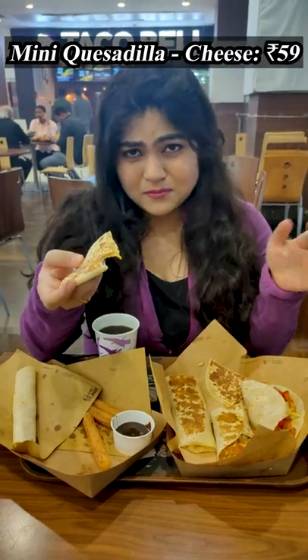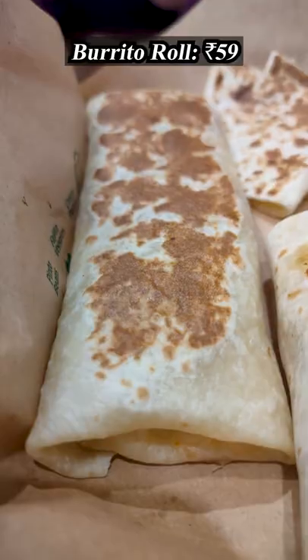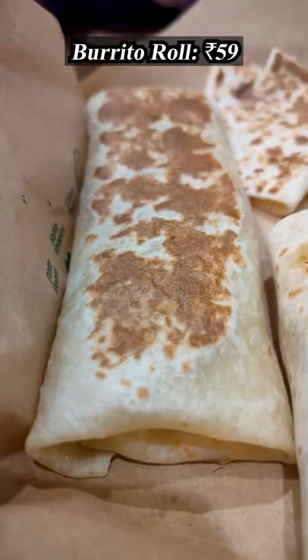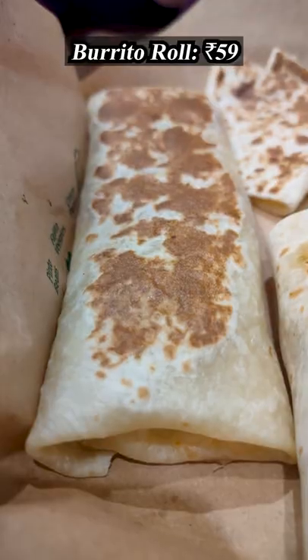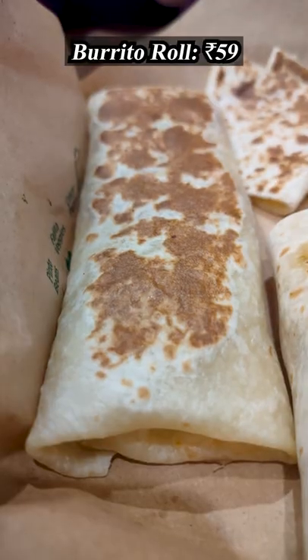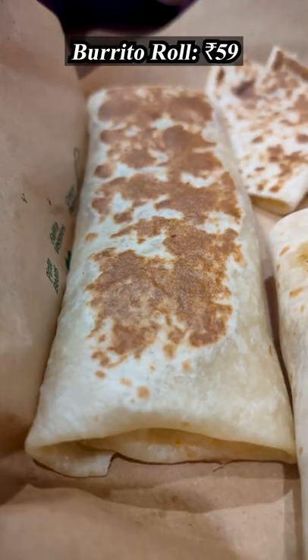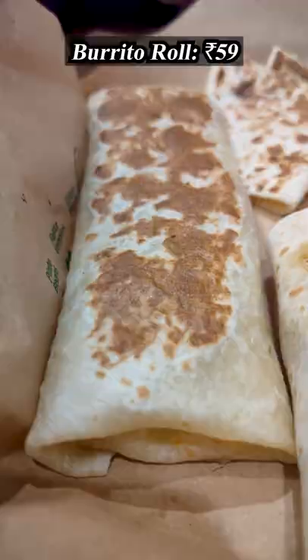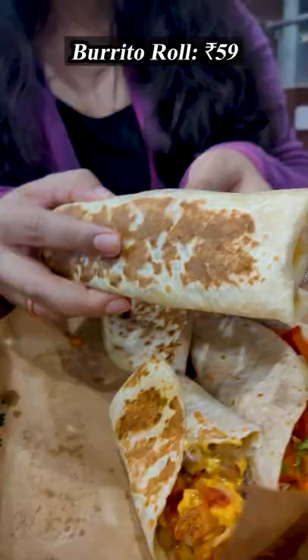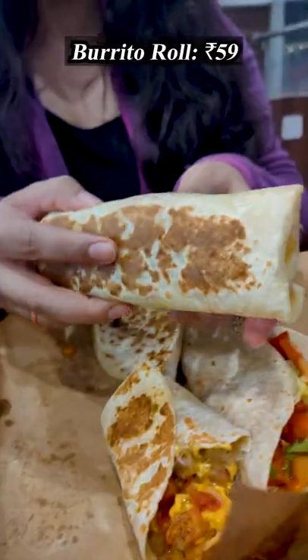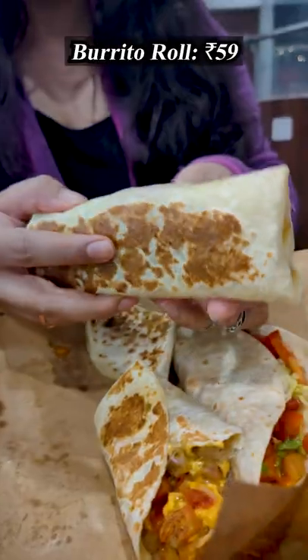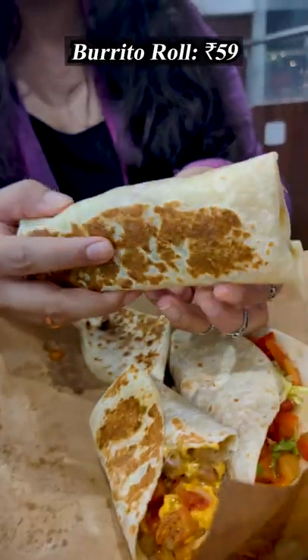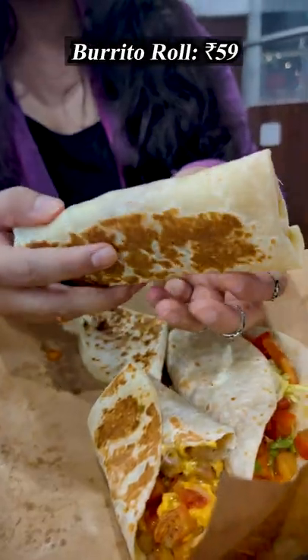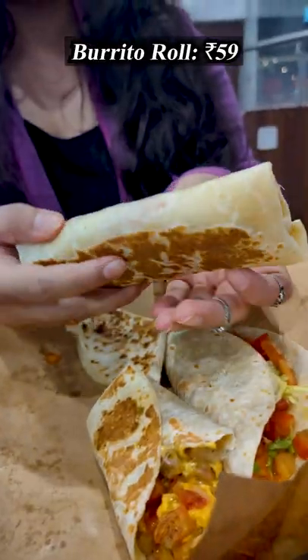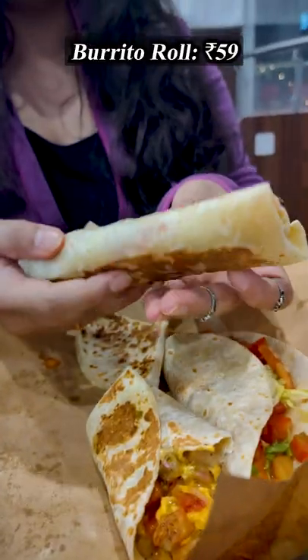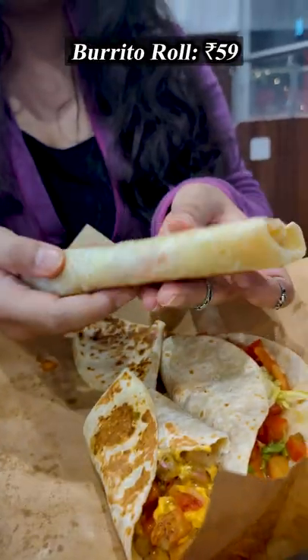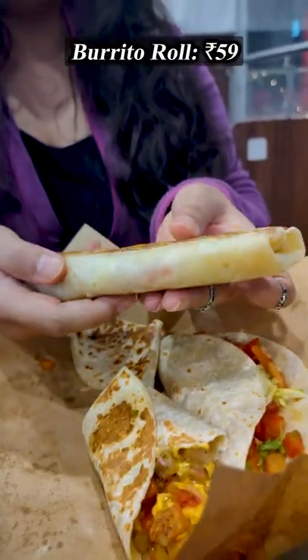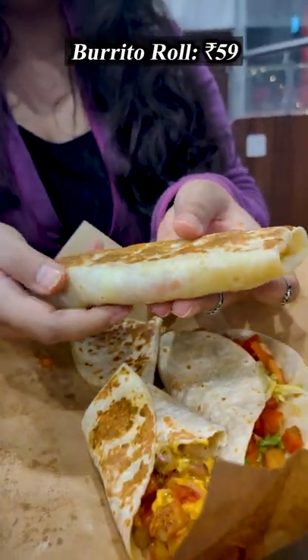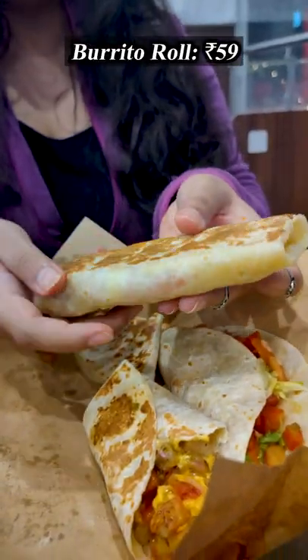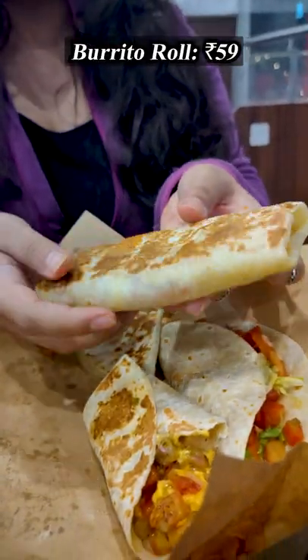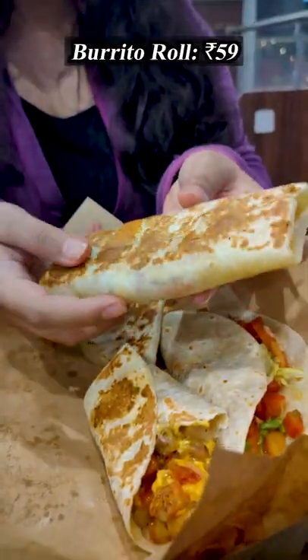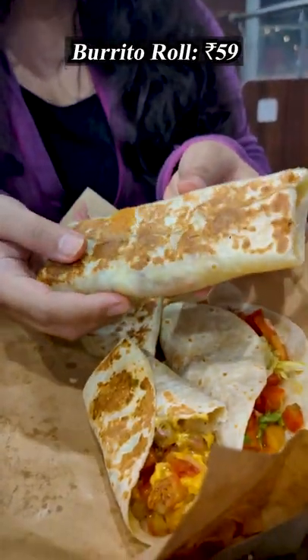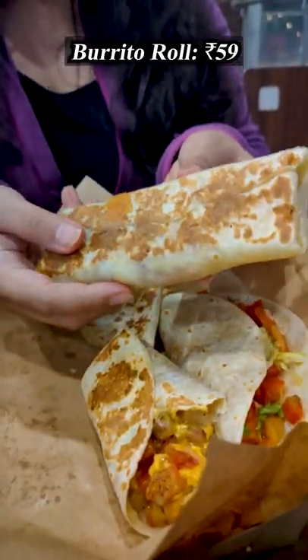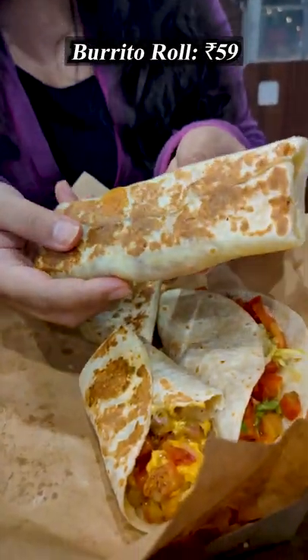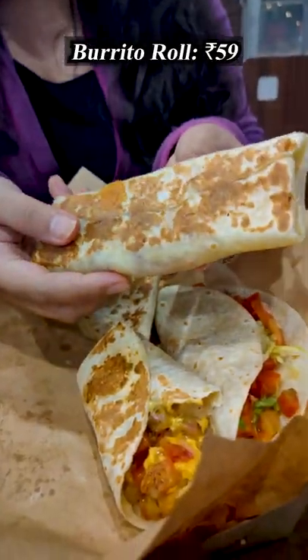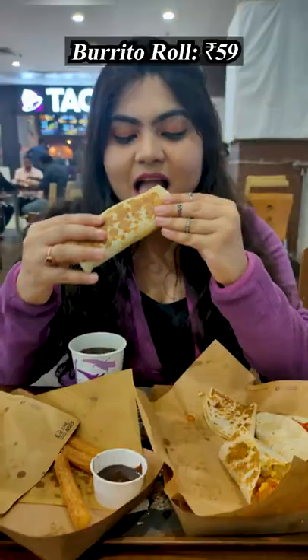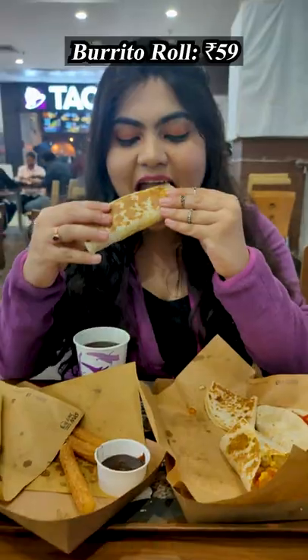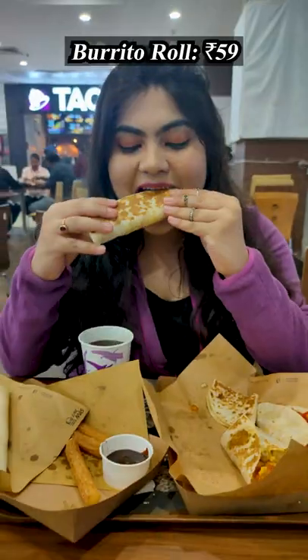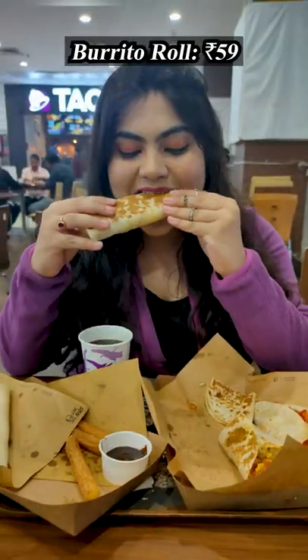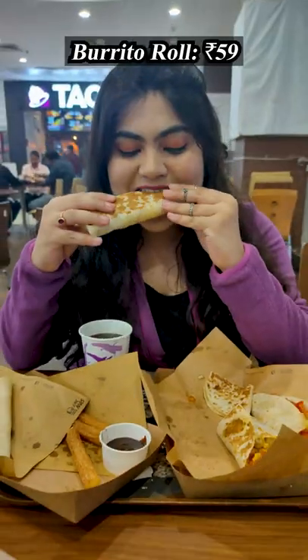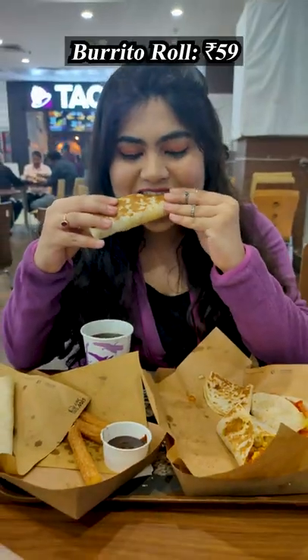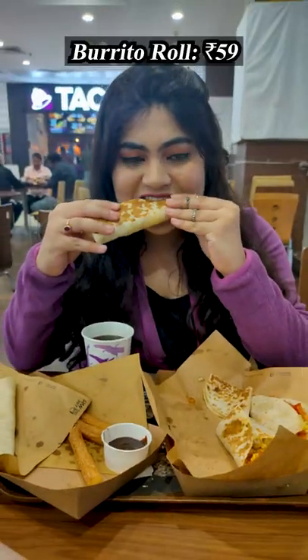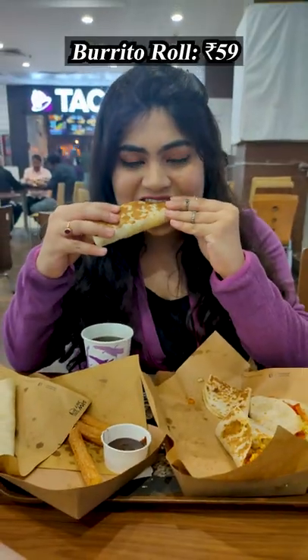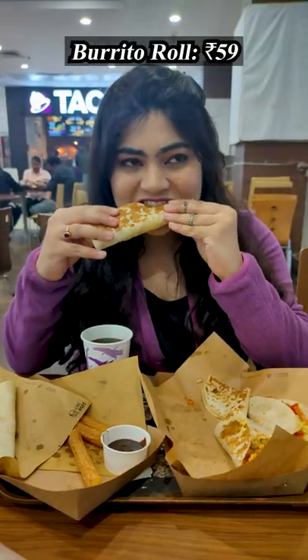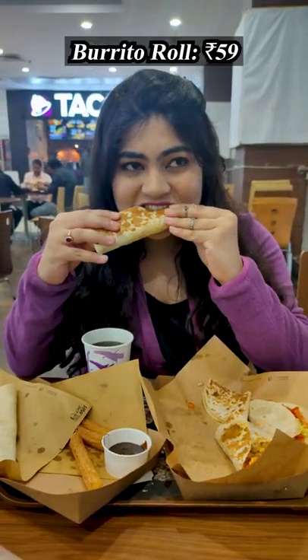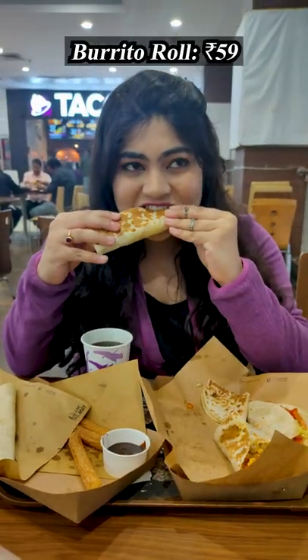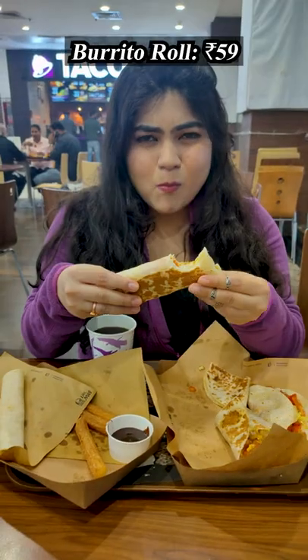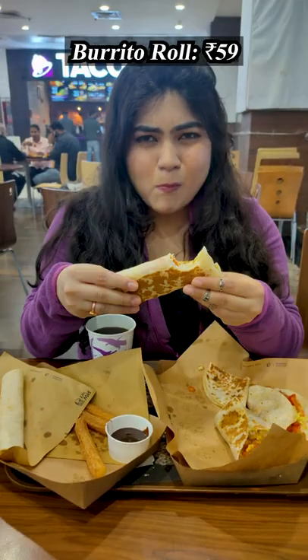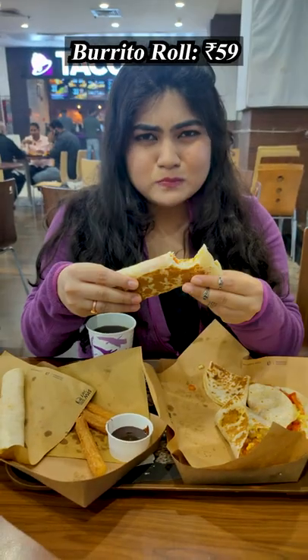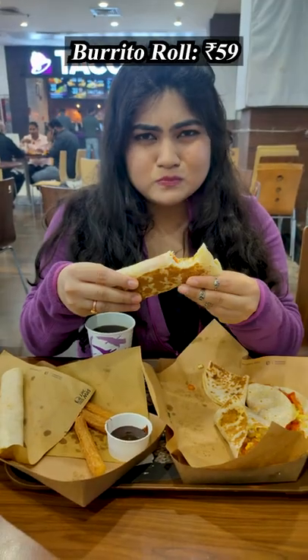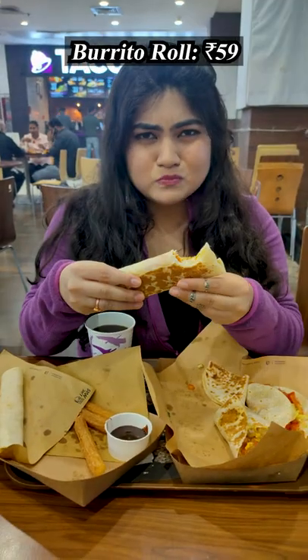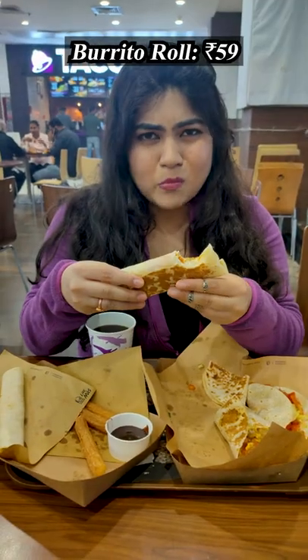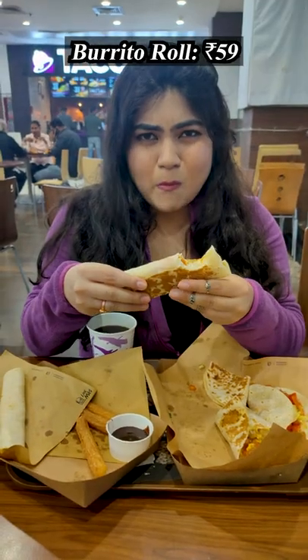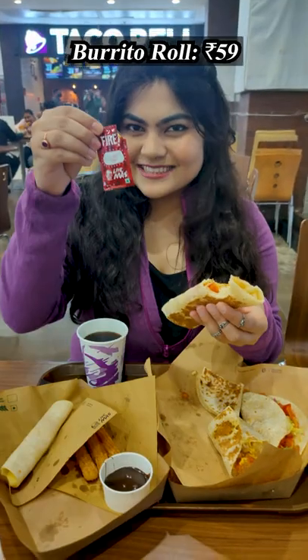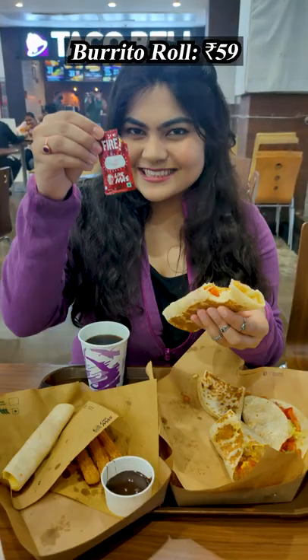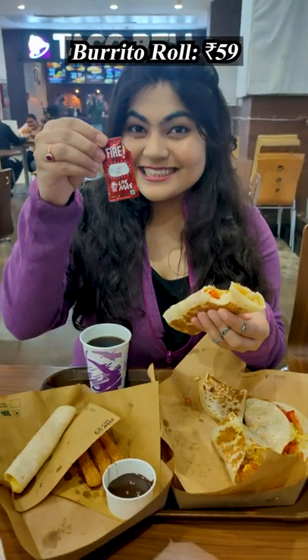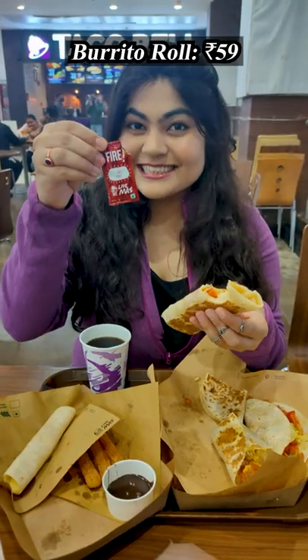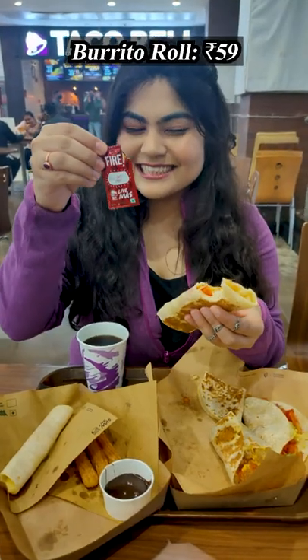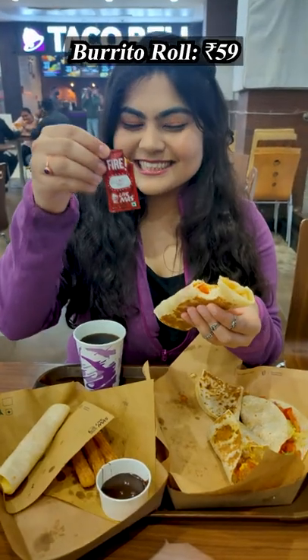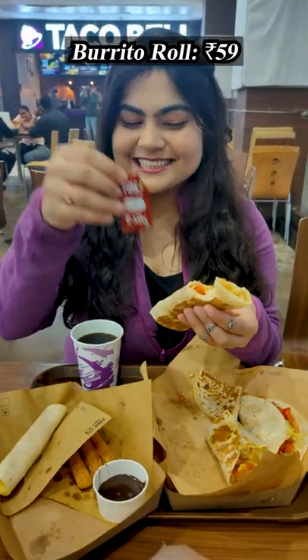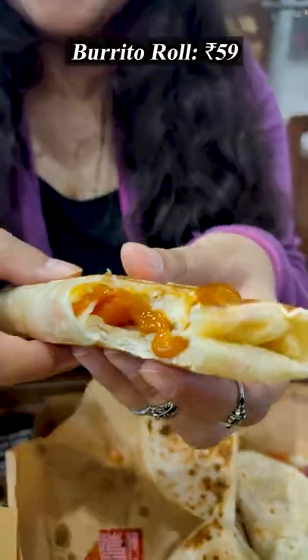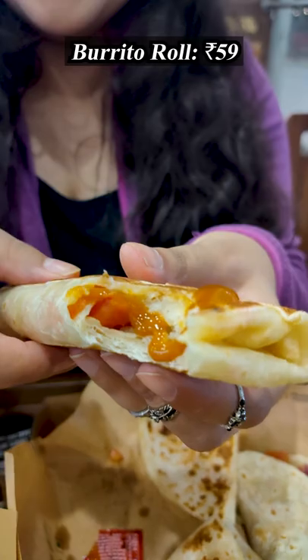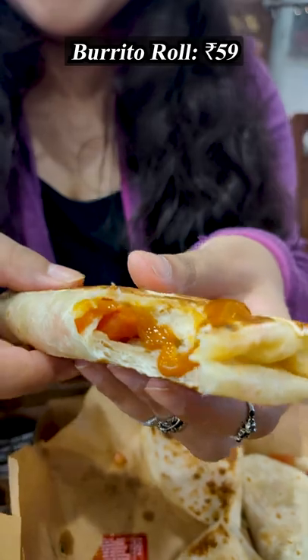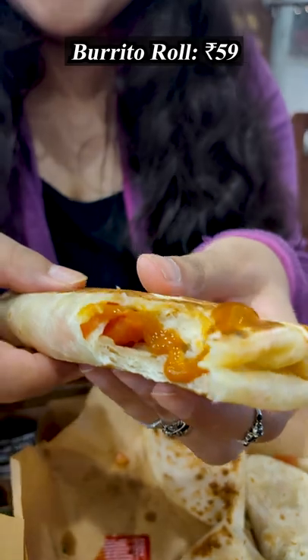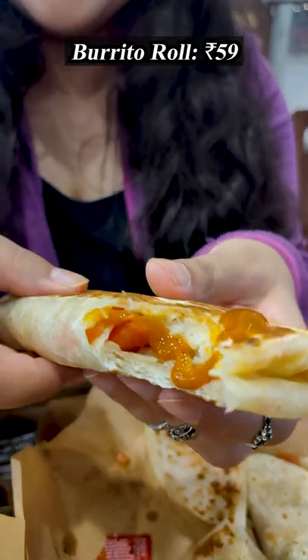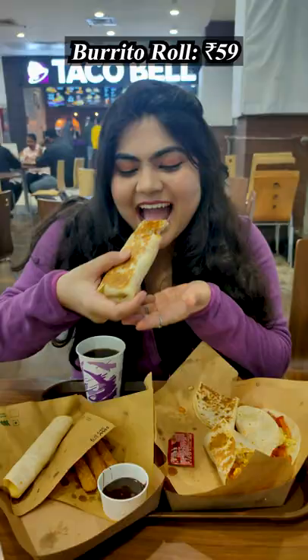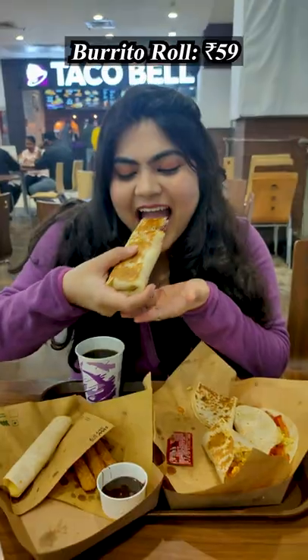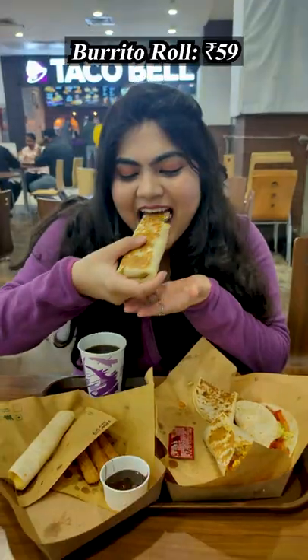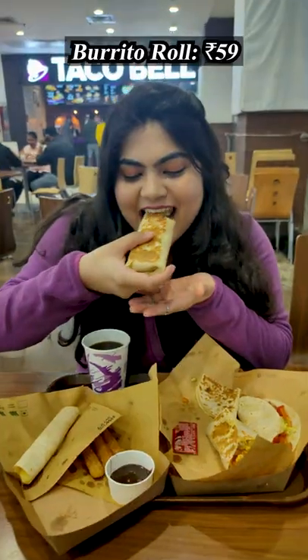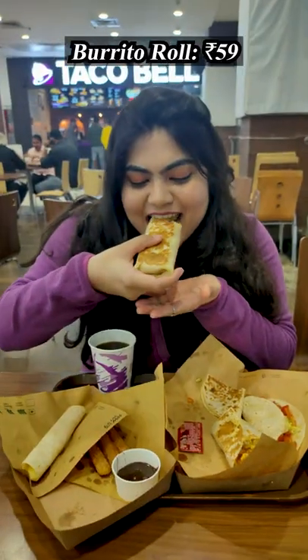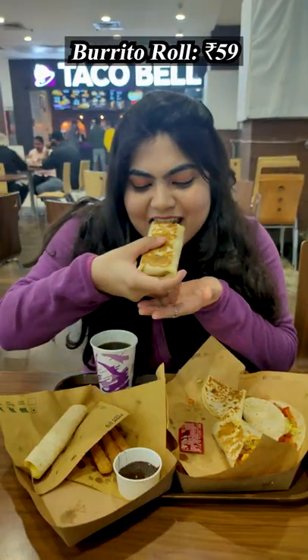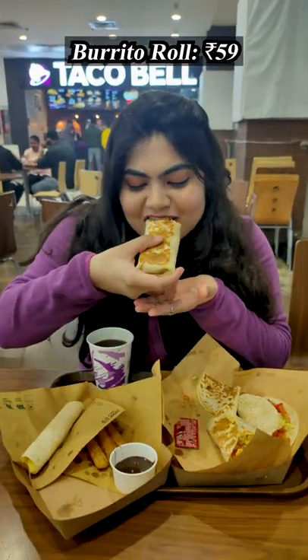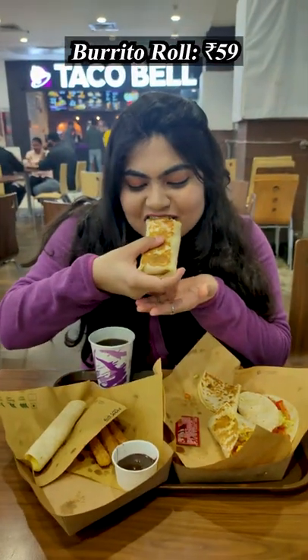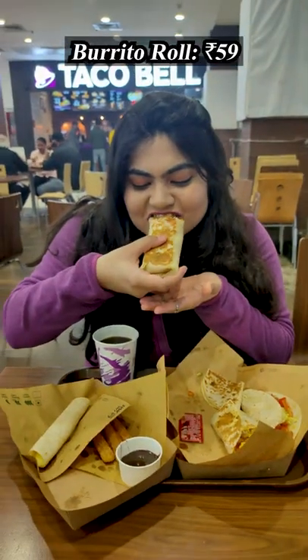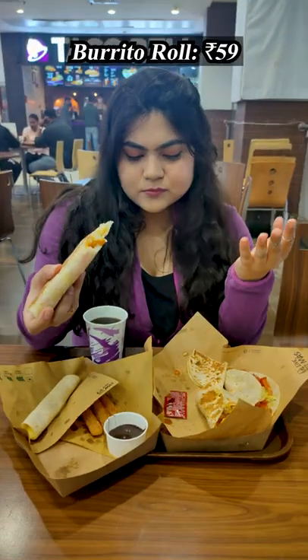Torito roll is a warm tortilla packed with burrito bites, jalapeno sauce, tomato and two blended cheeses, which tastes really good.